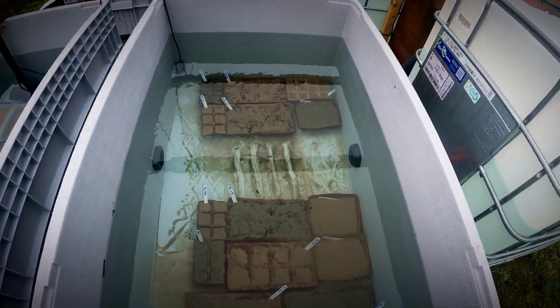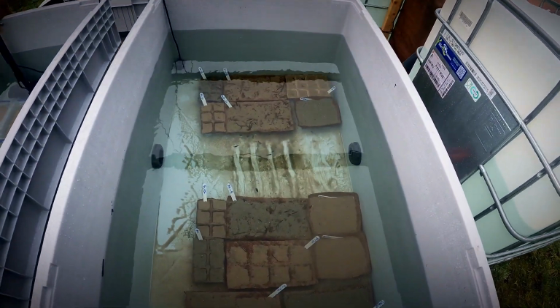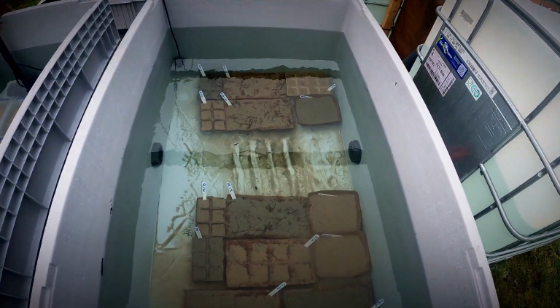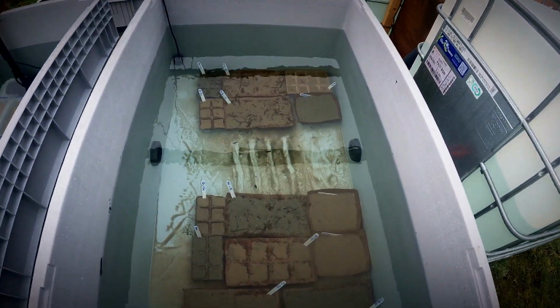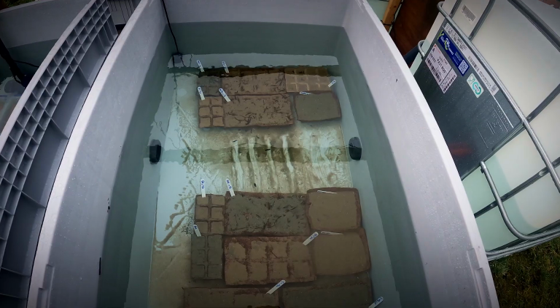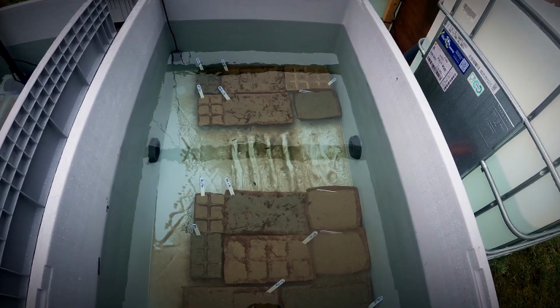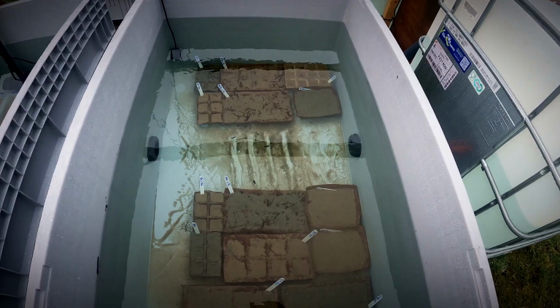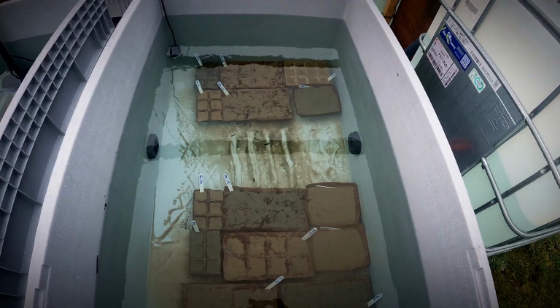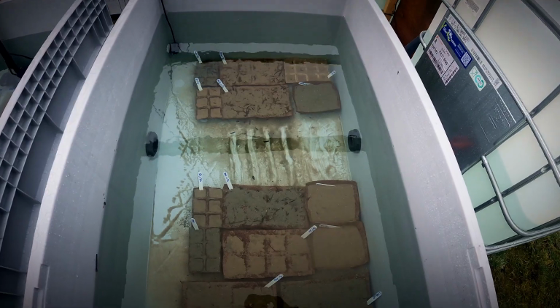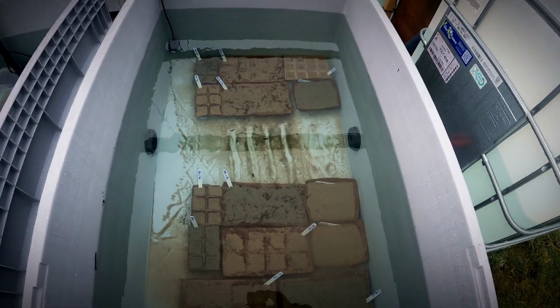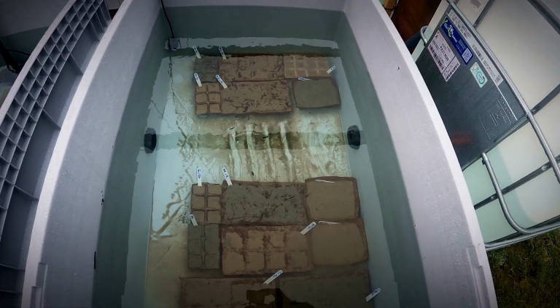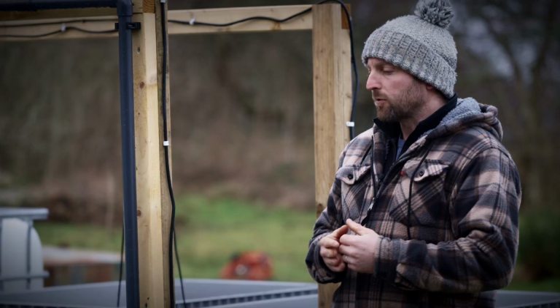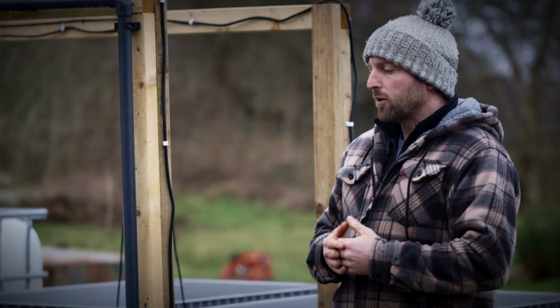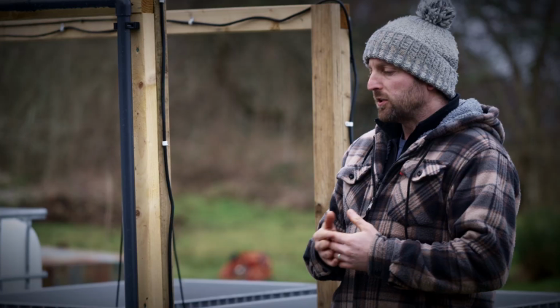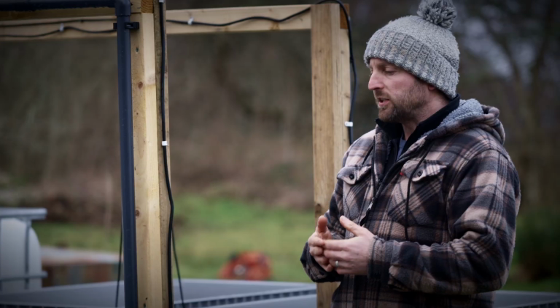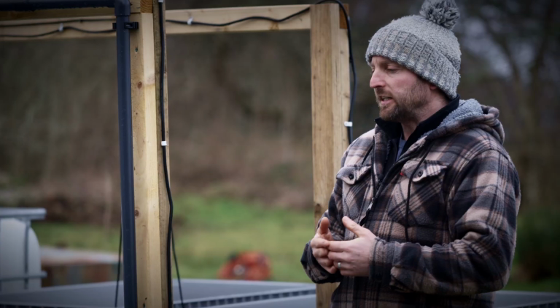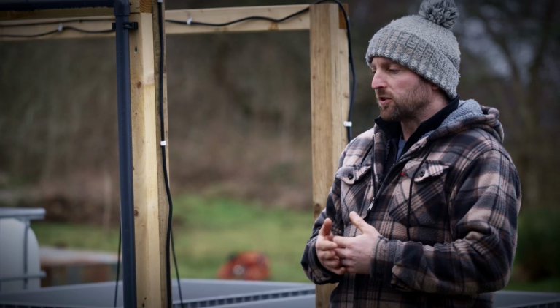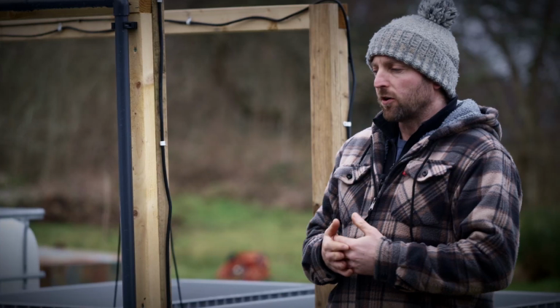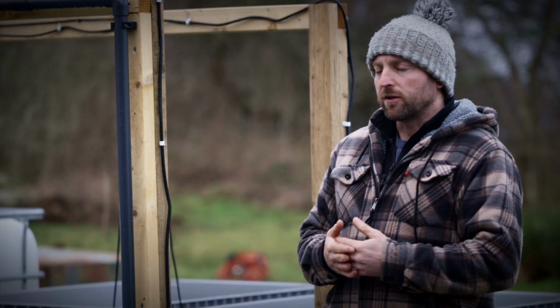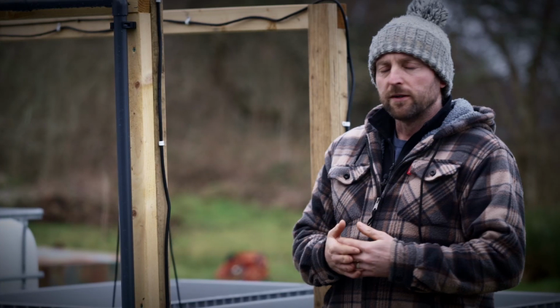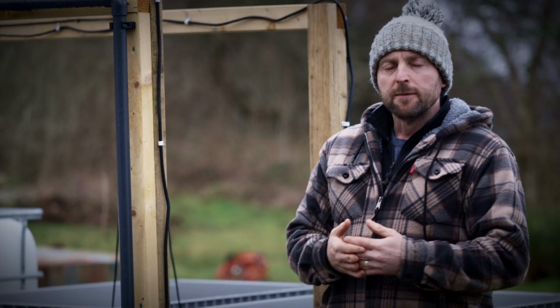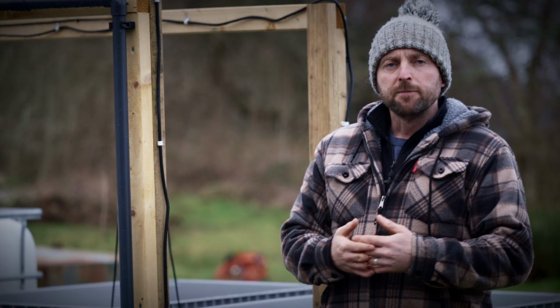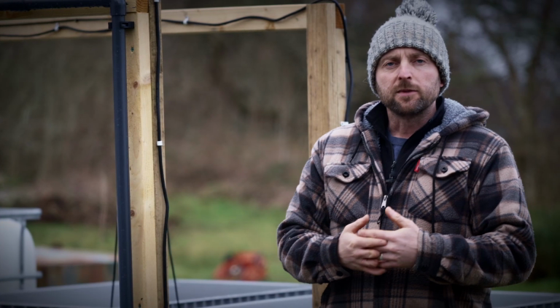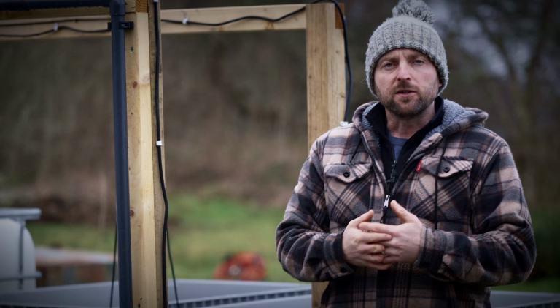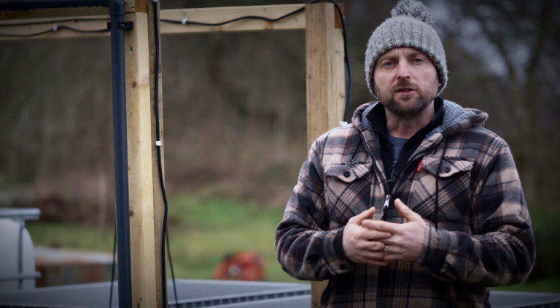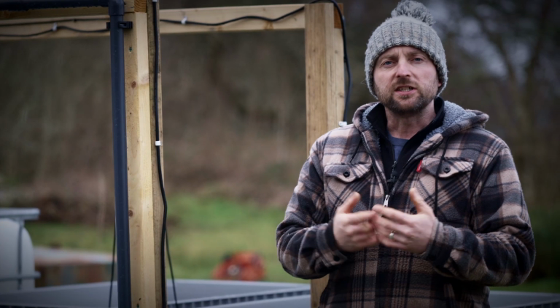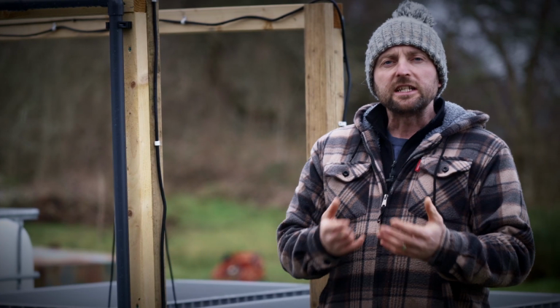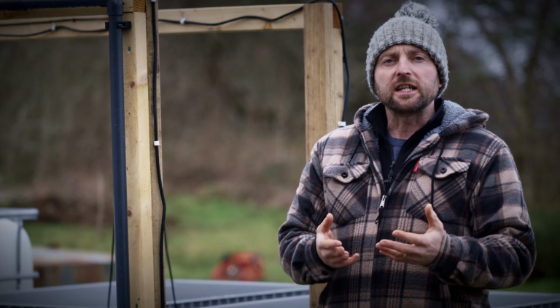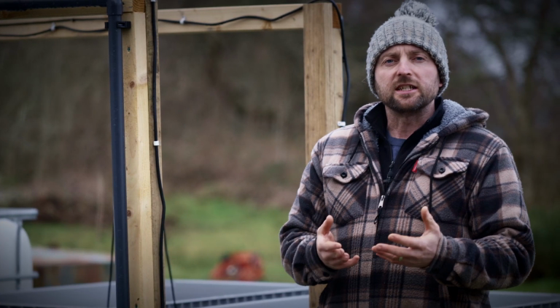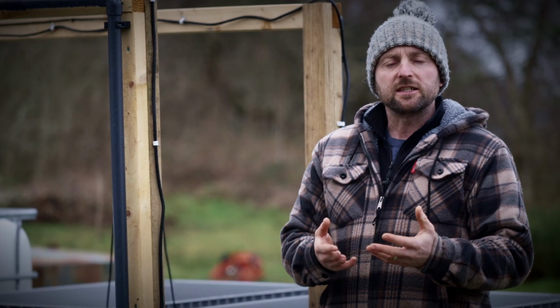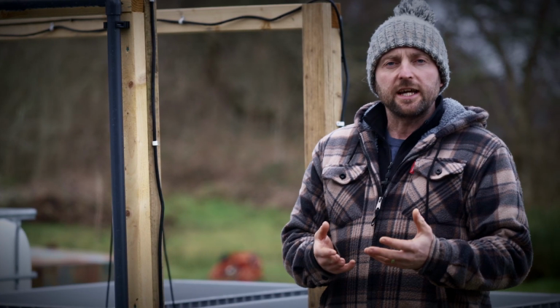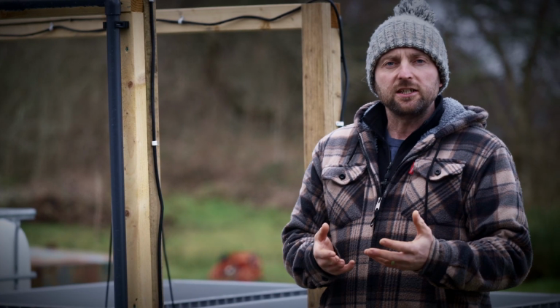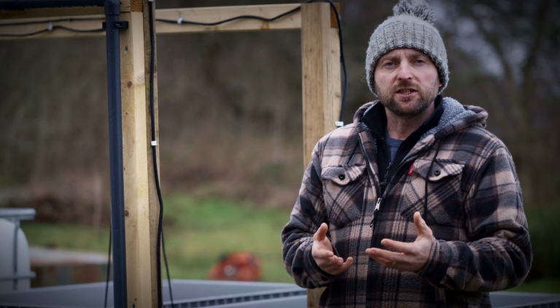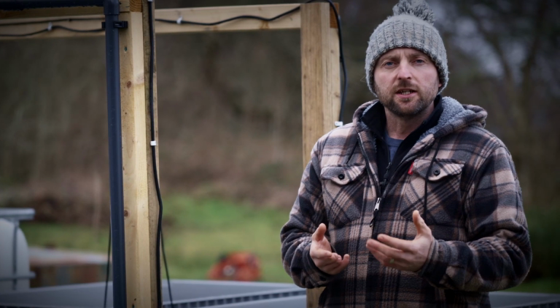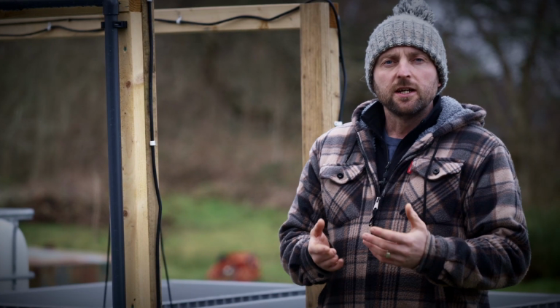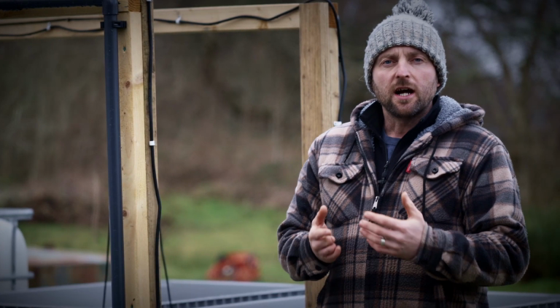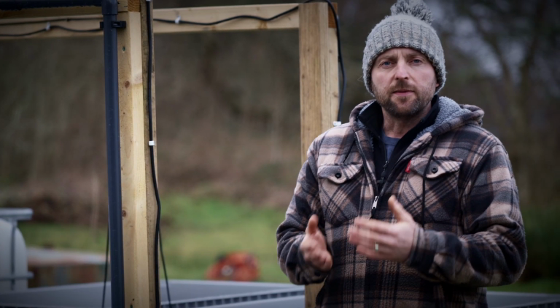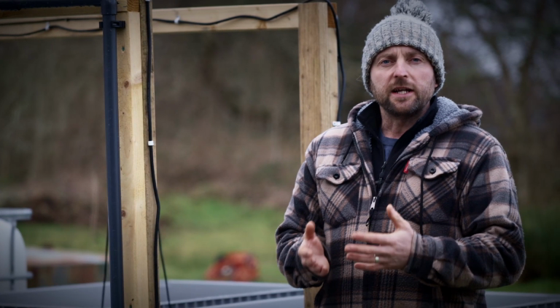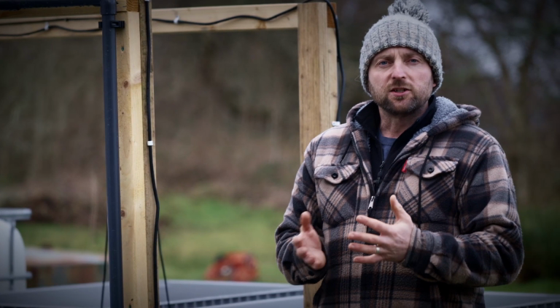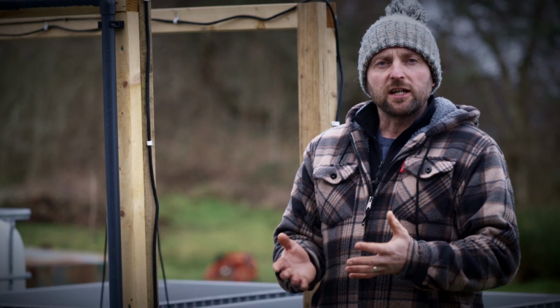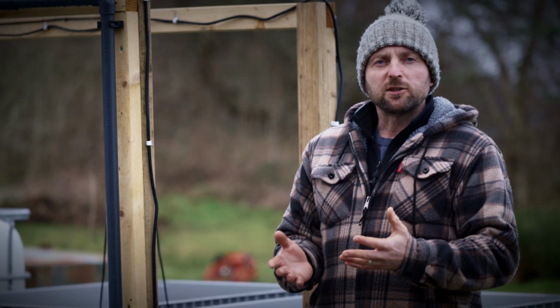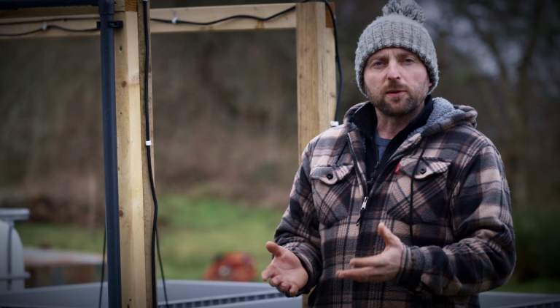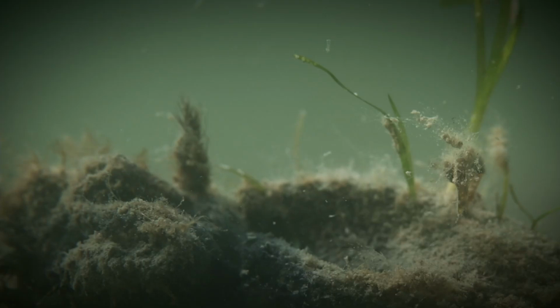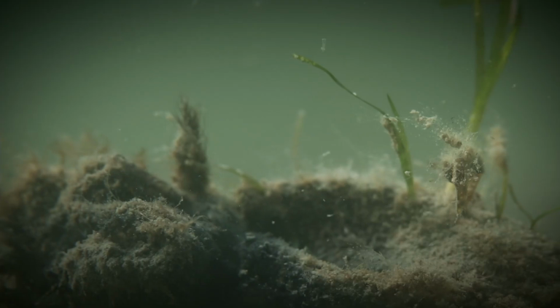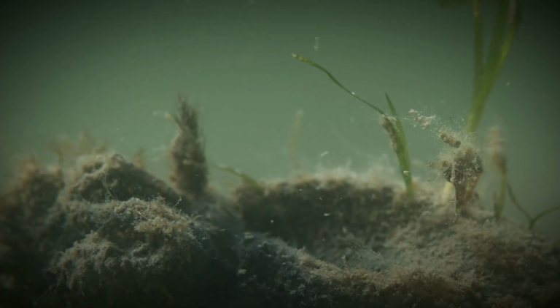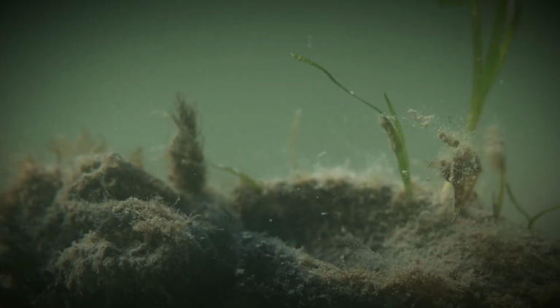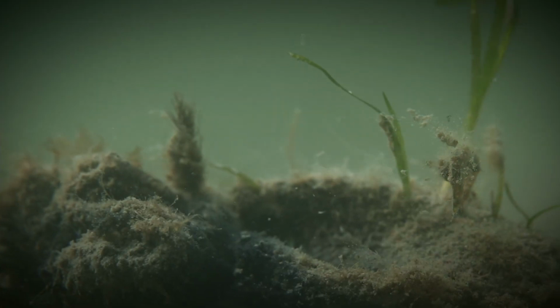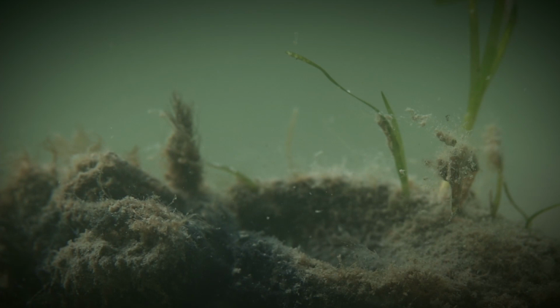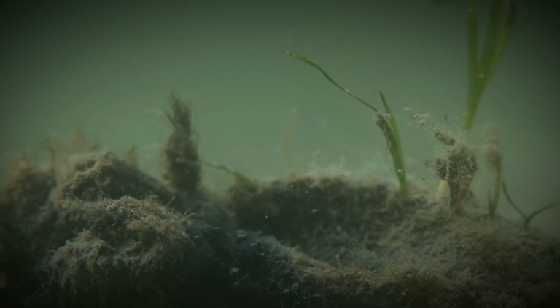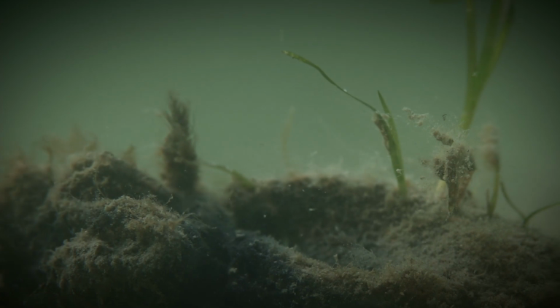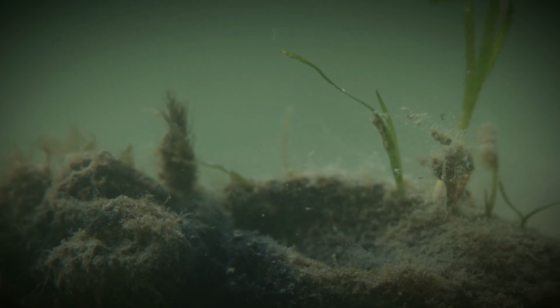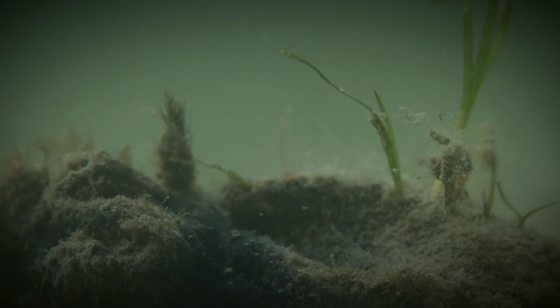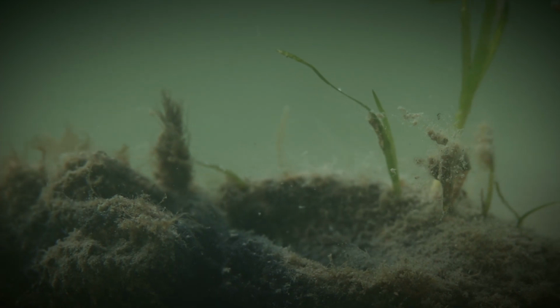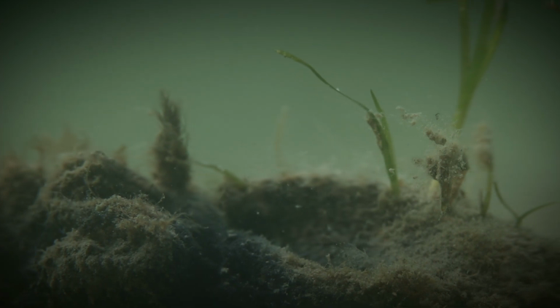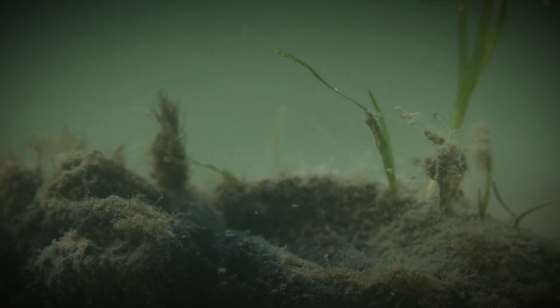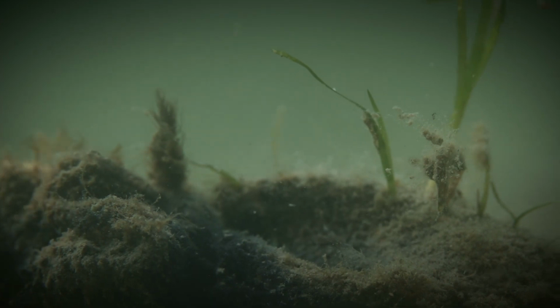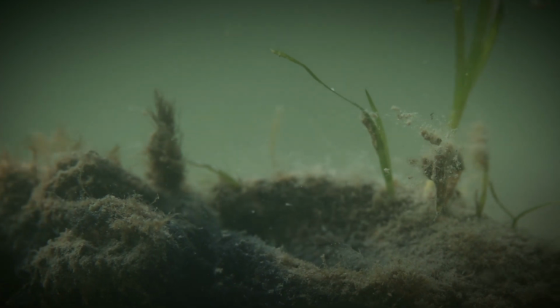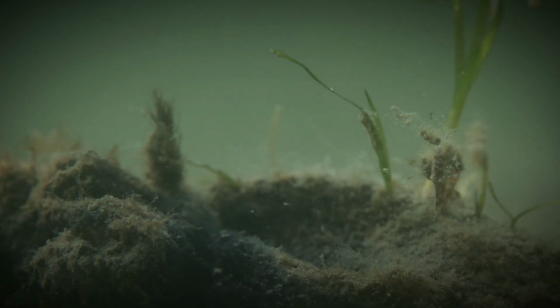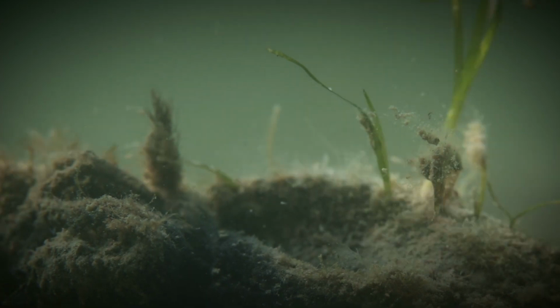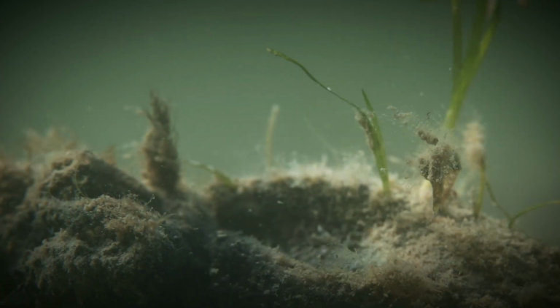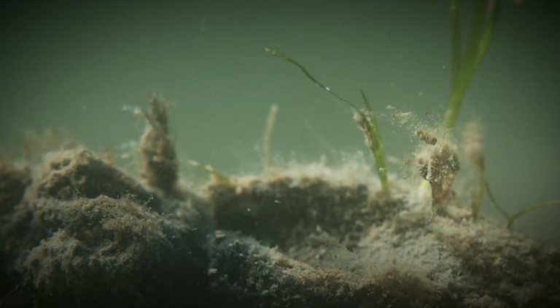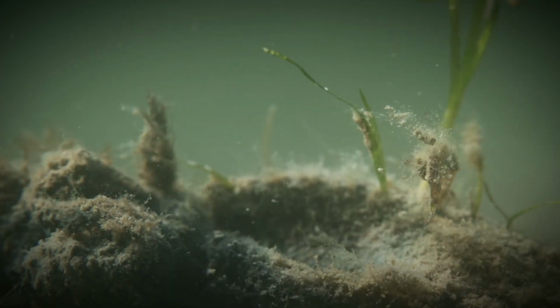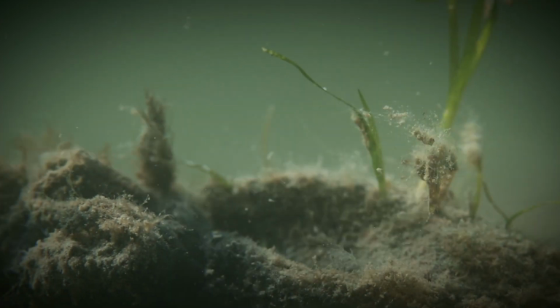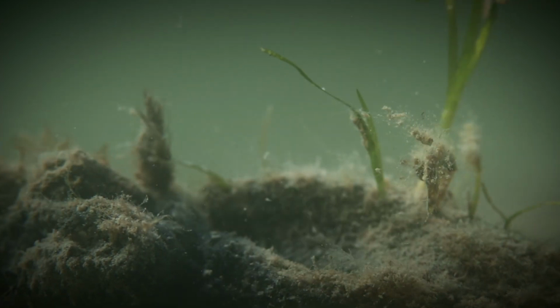The idea is that we grow the seeds on to seedling stage and then transplant those seedlings from the nursery onto the seabed.